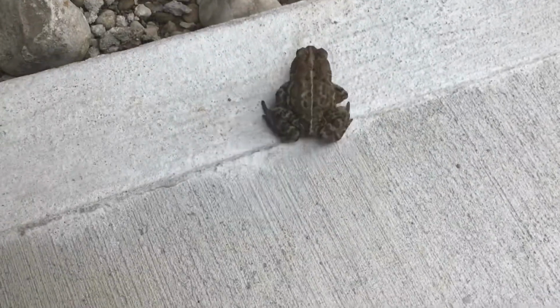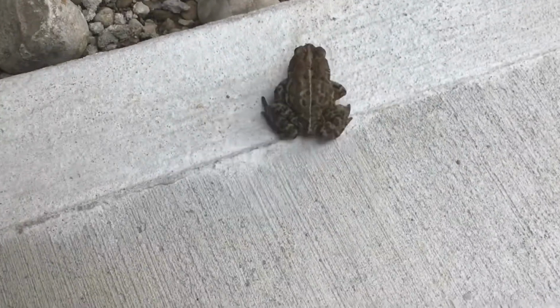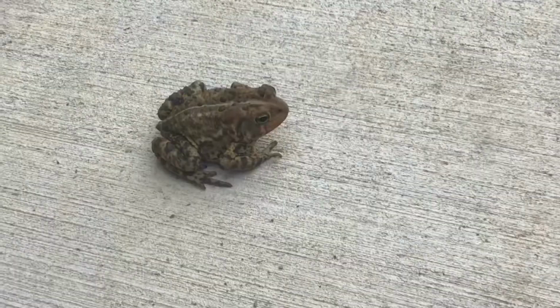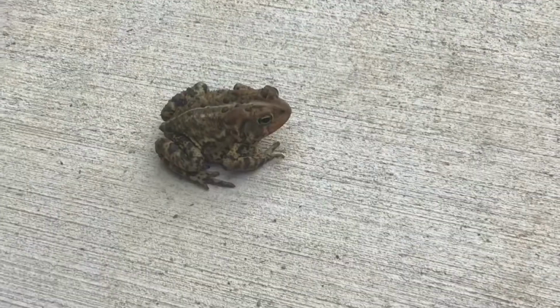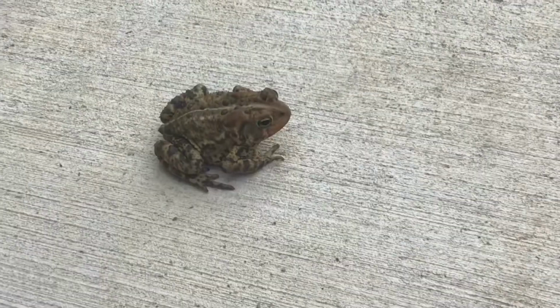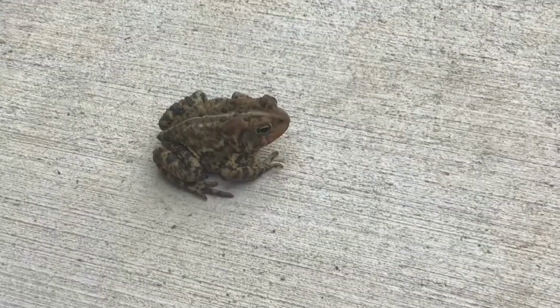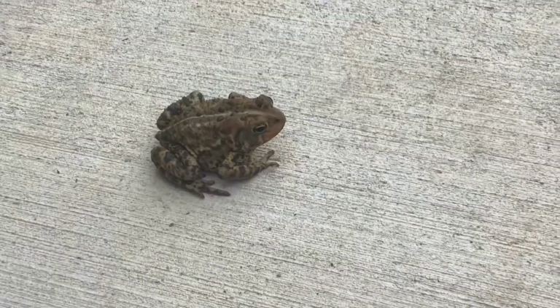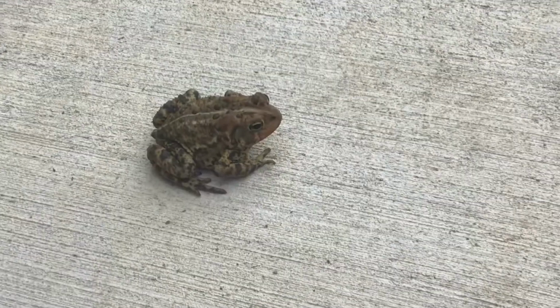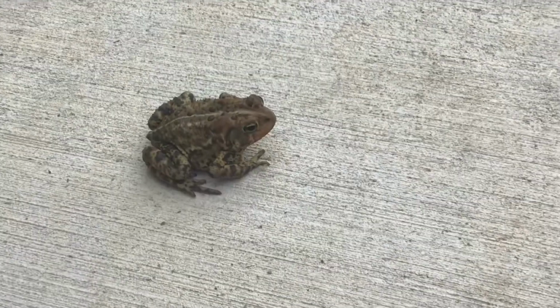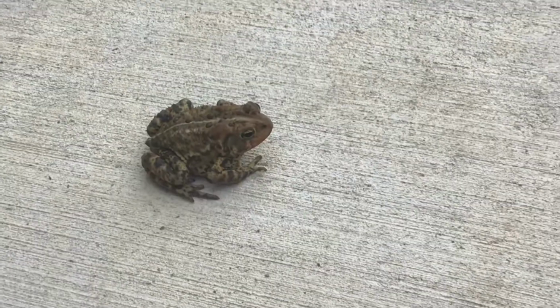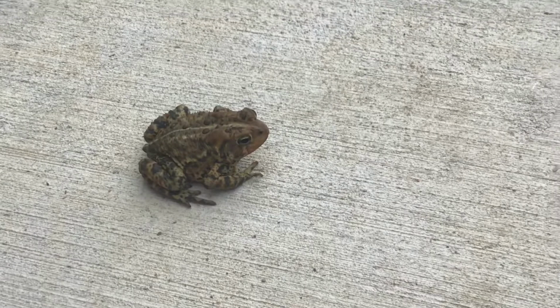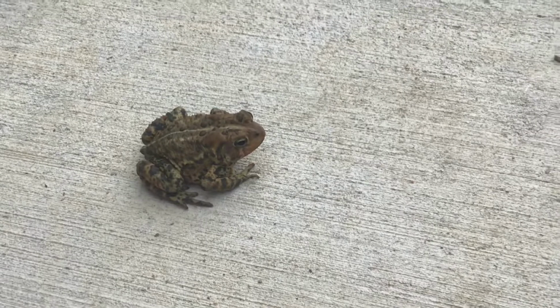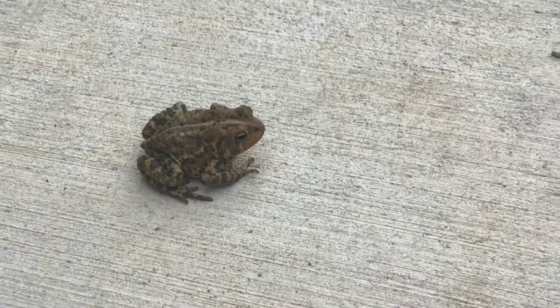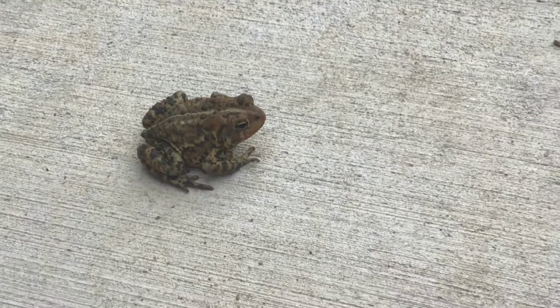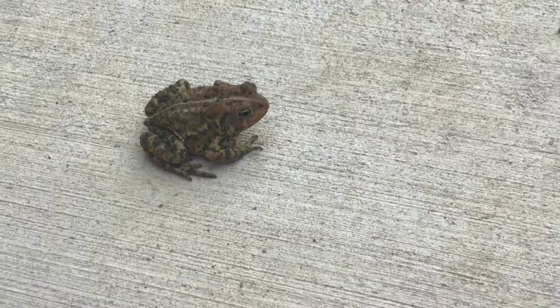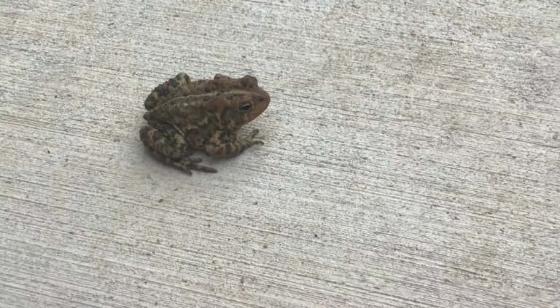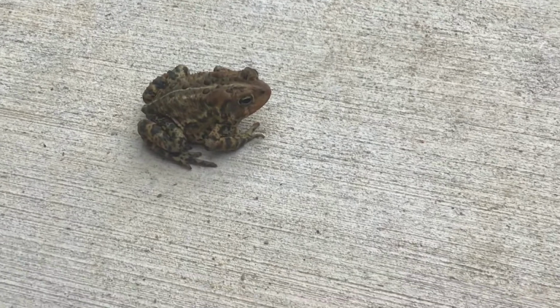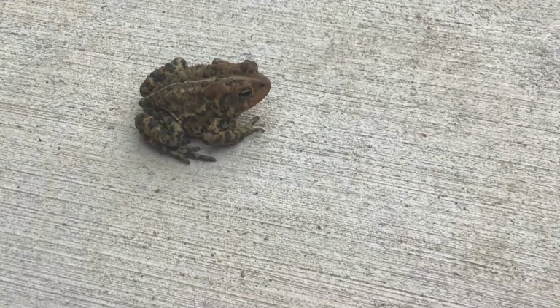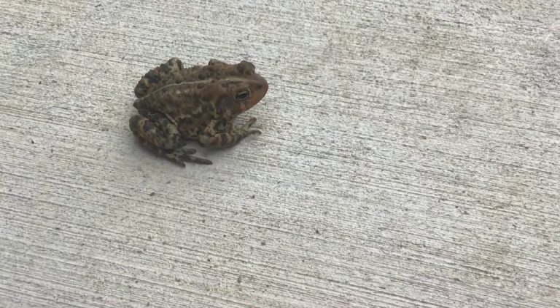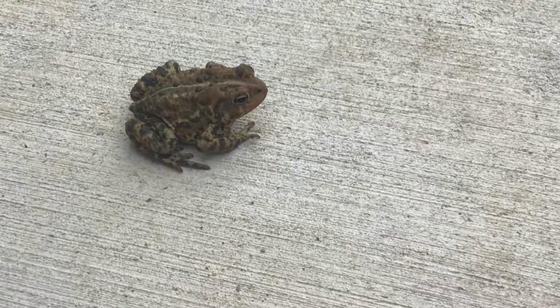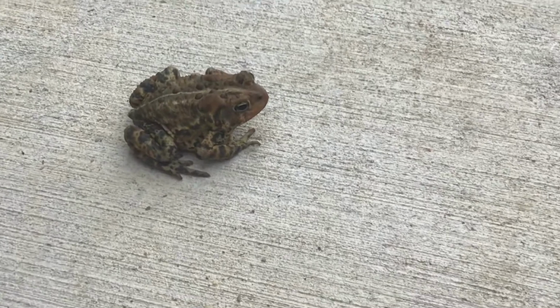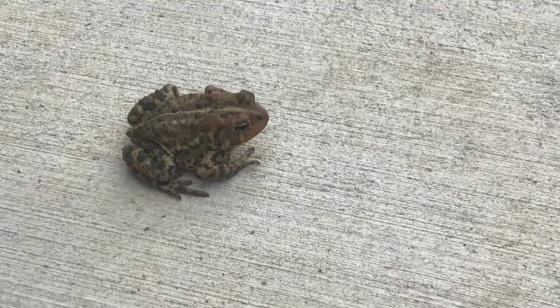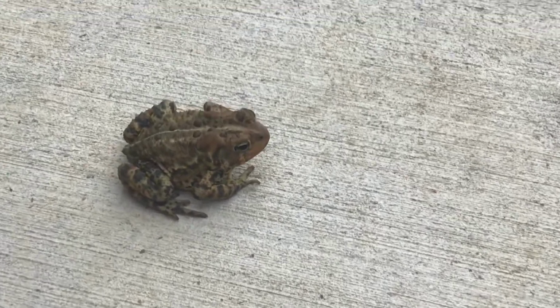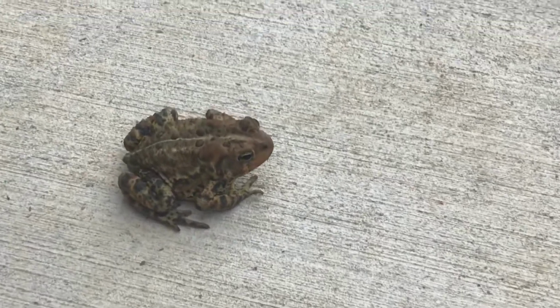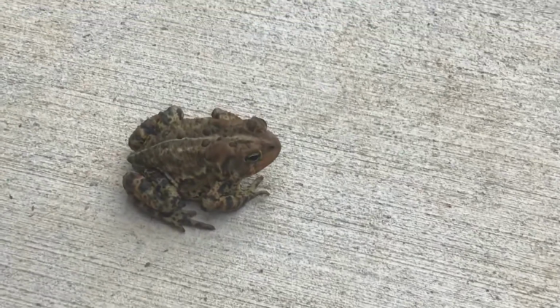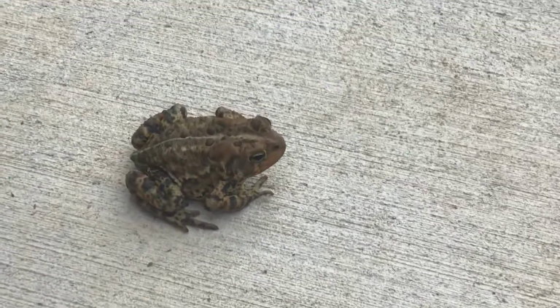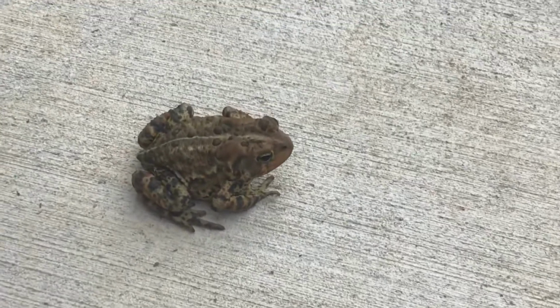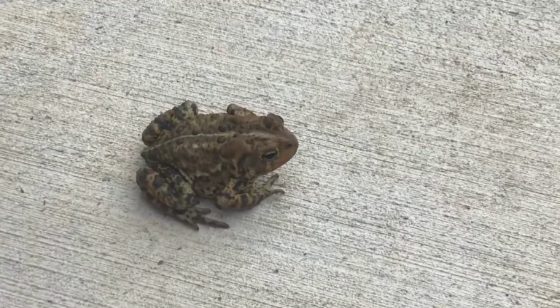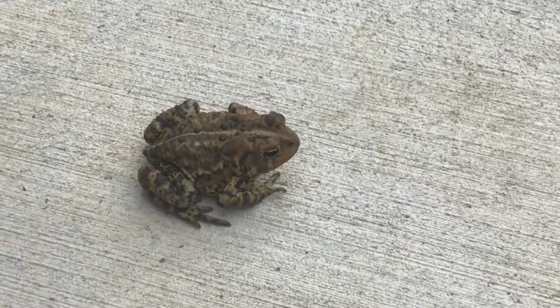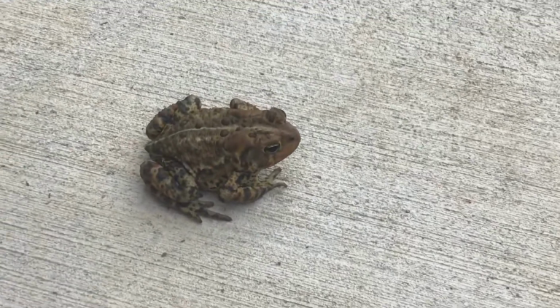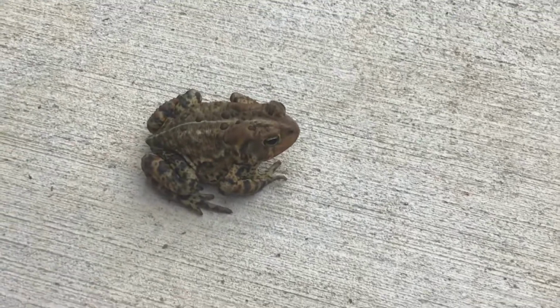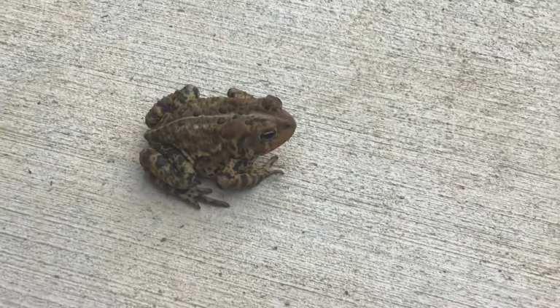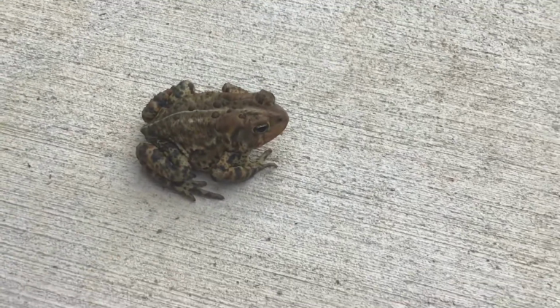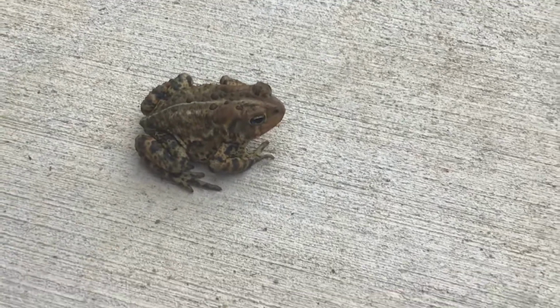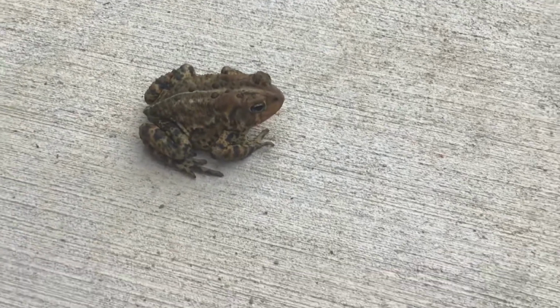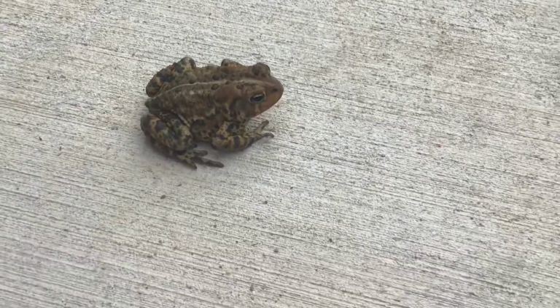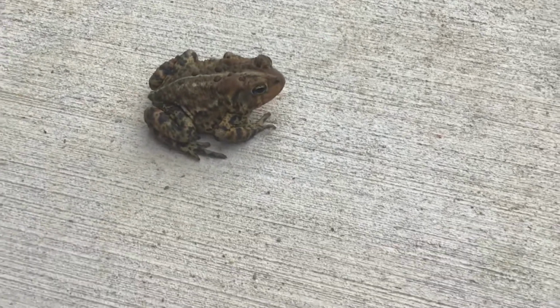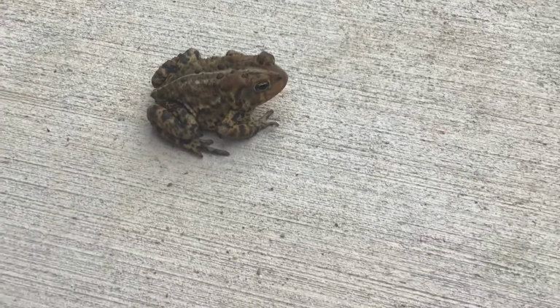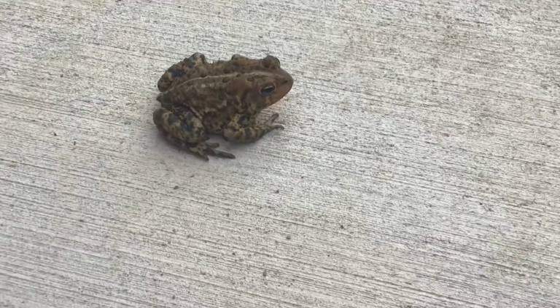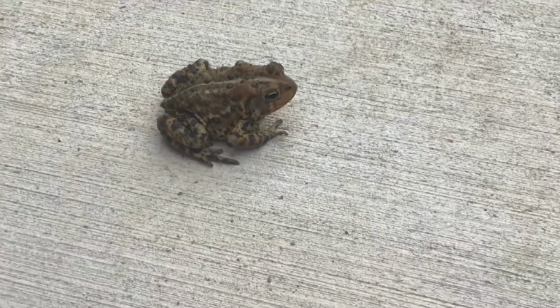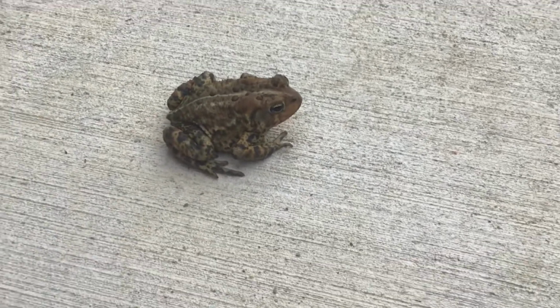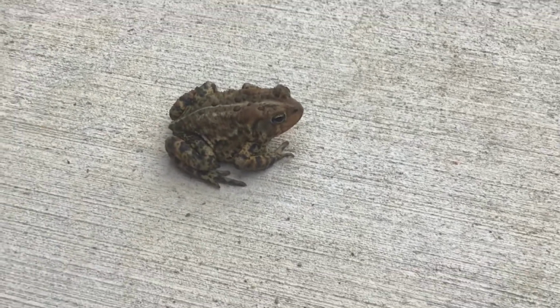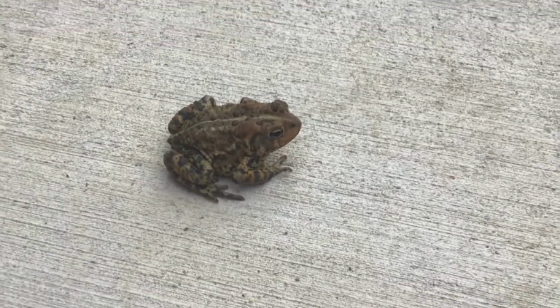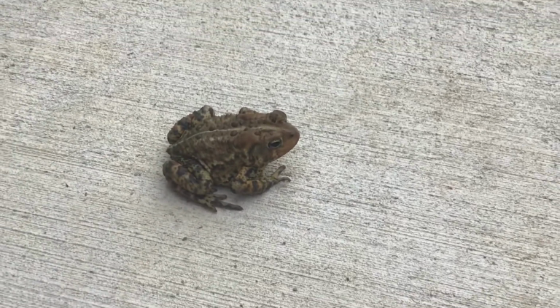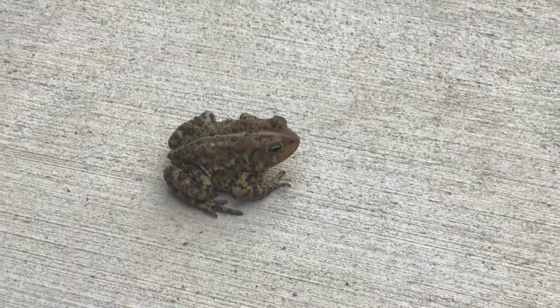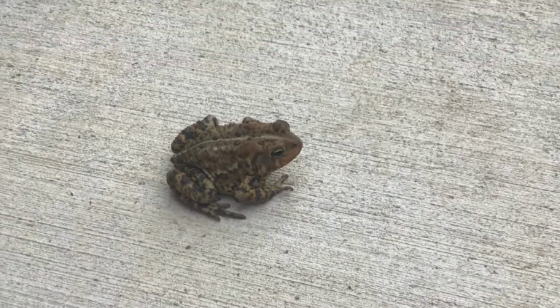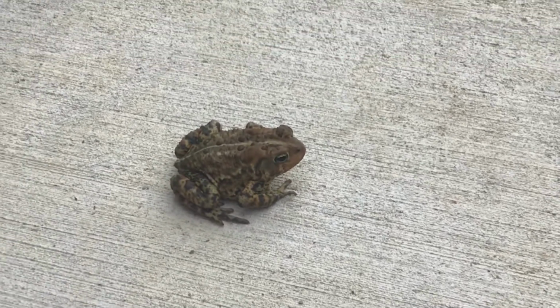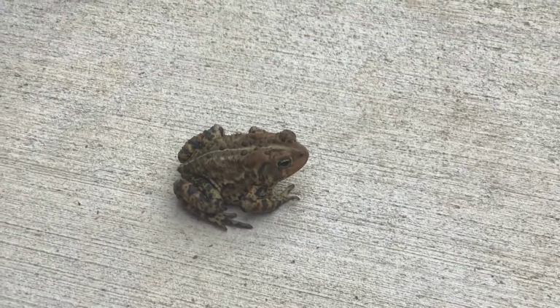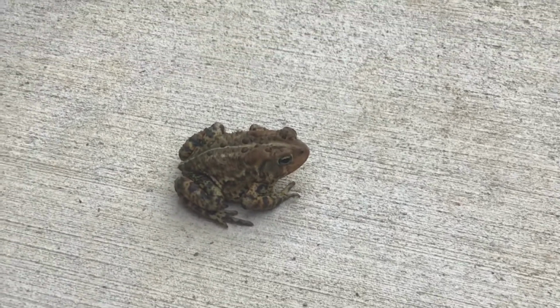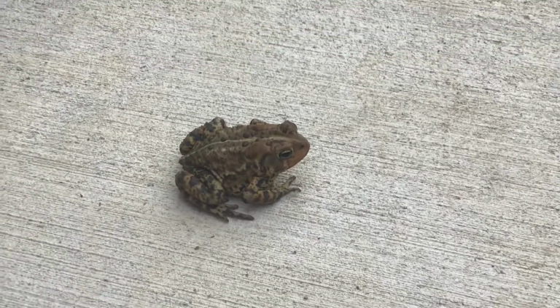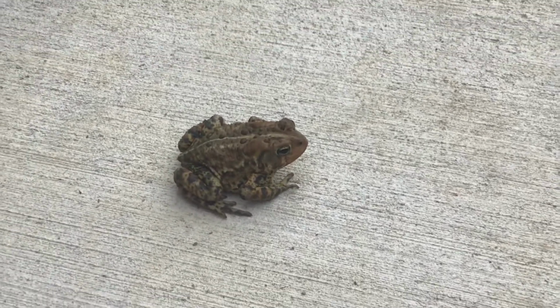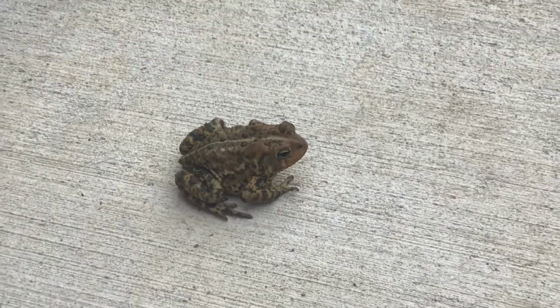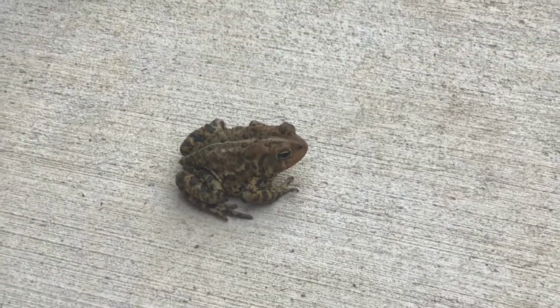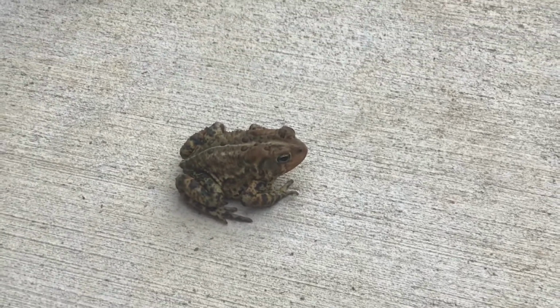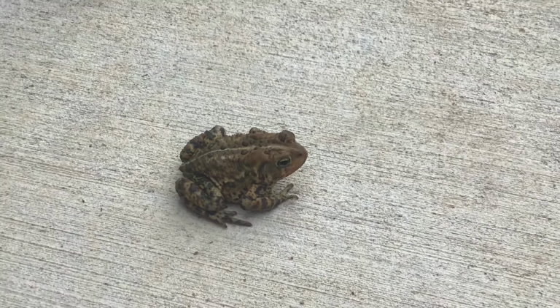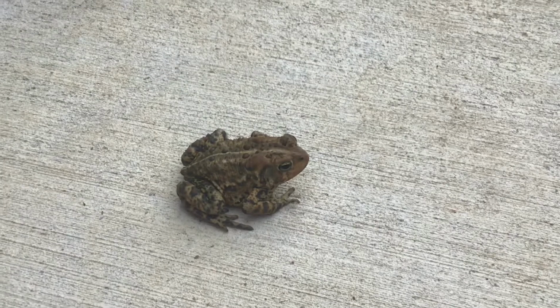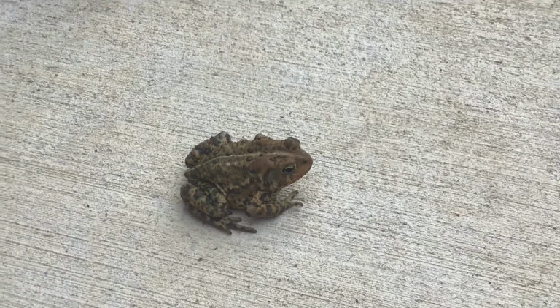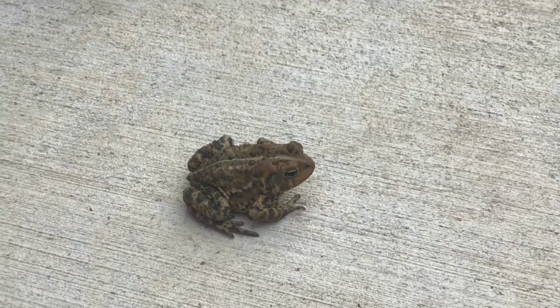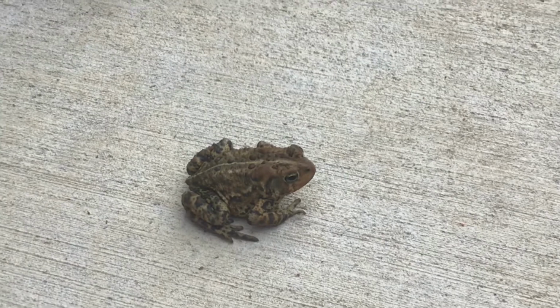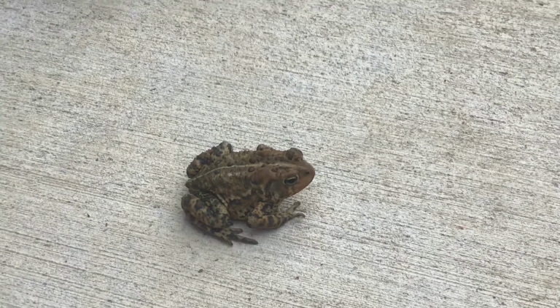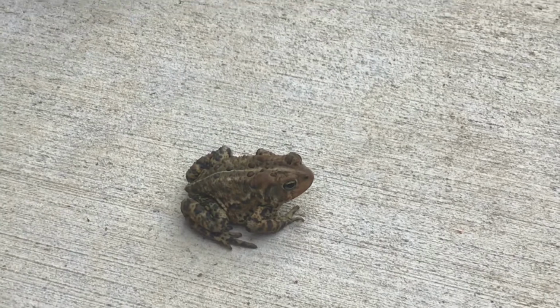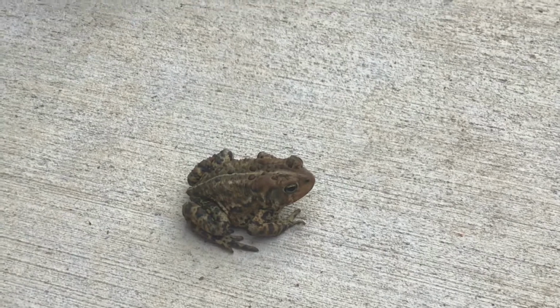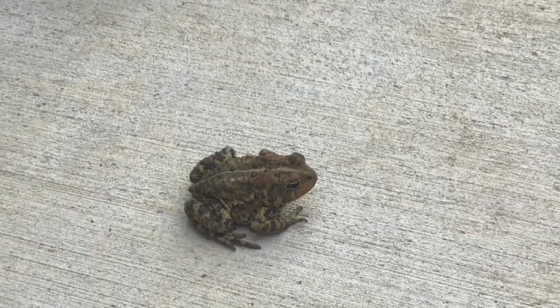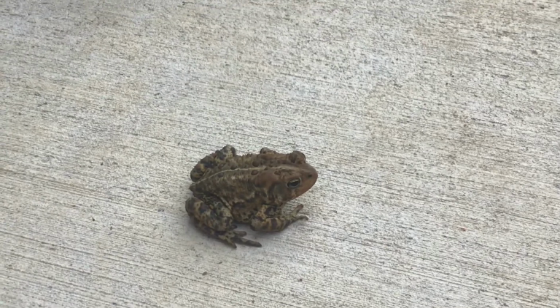When toads curl up small and tight, that means they're afraid and don't want to be handled.